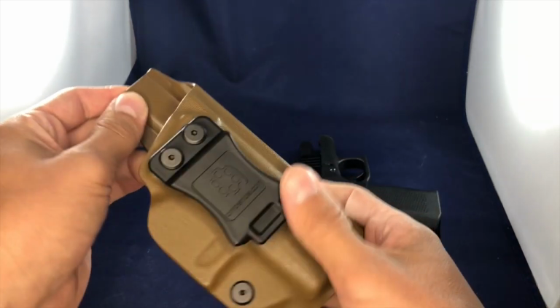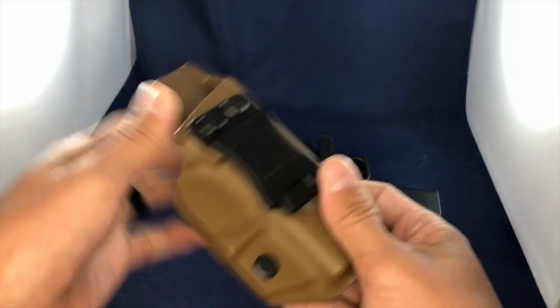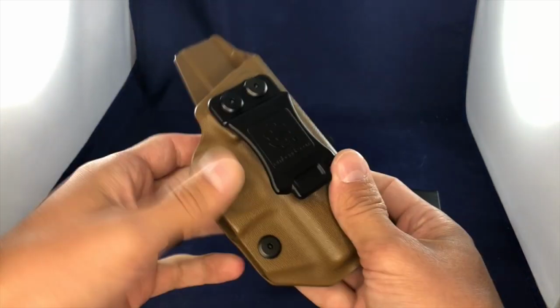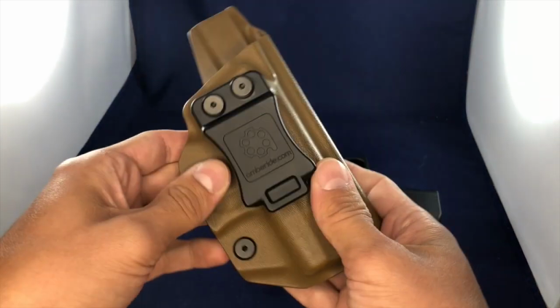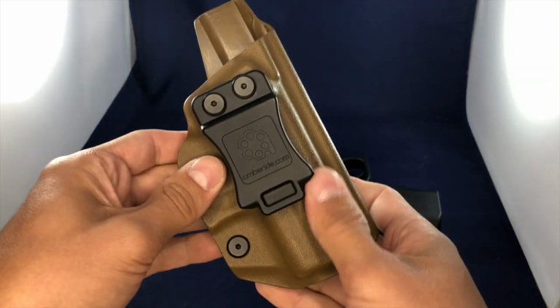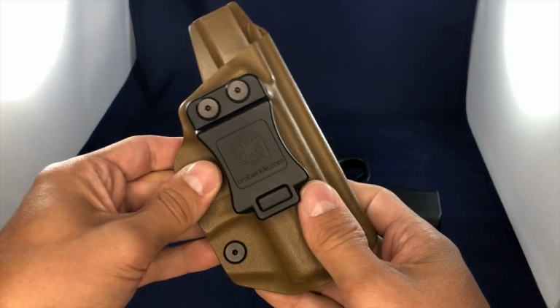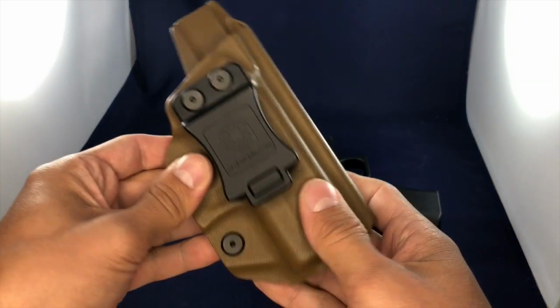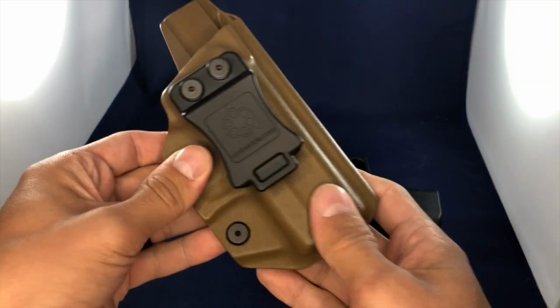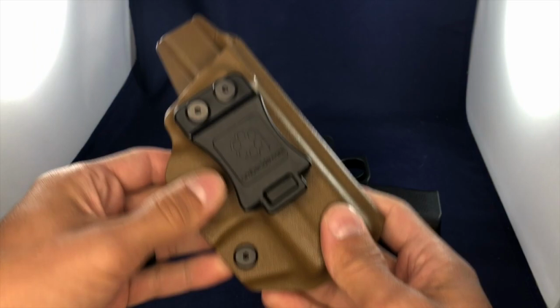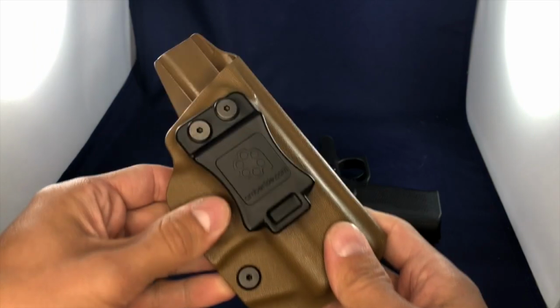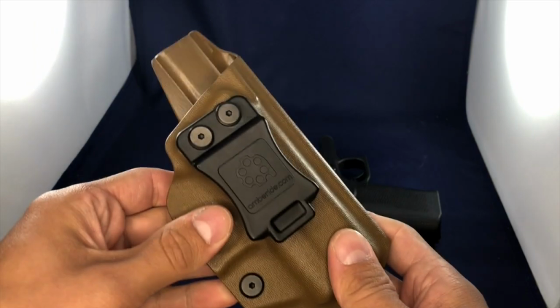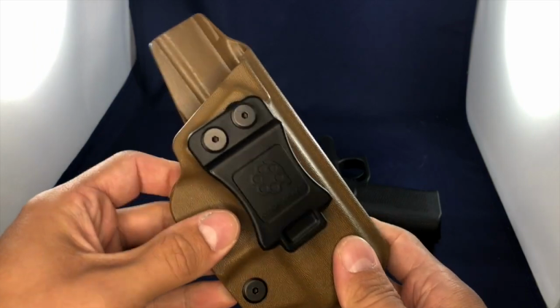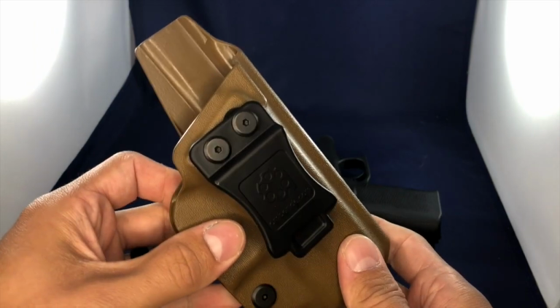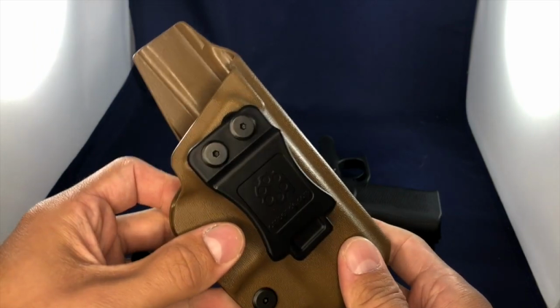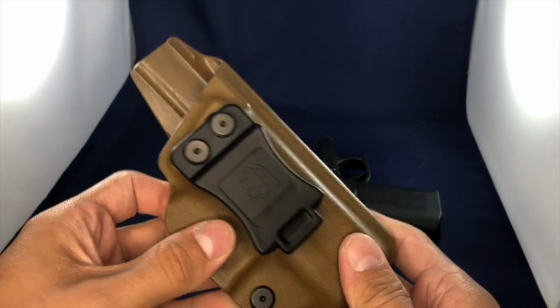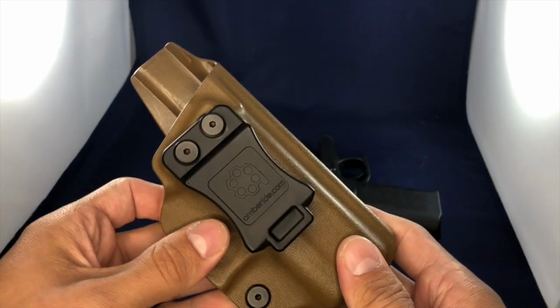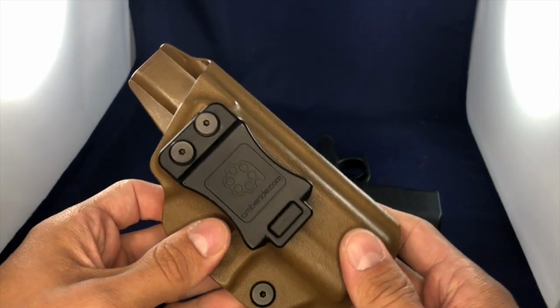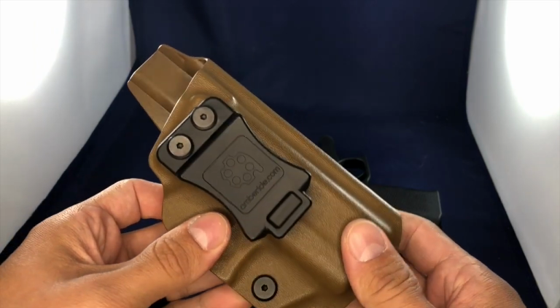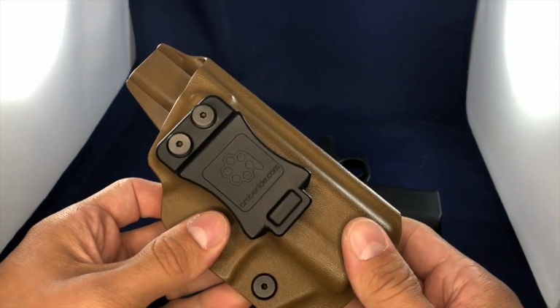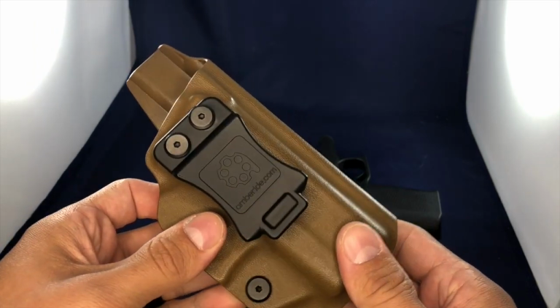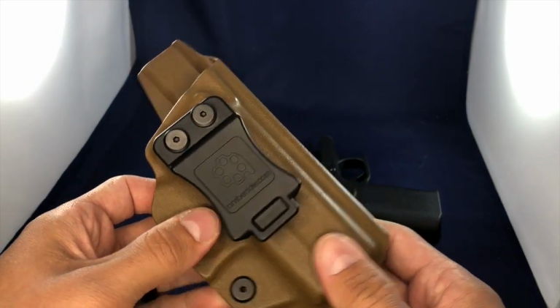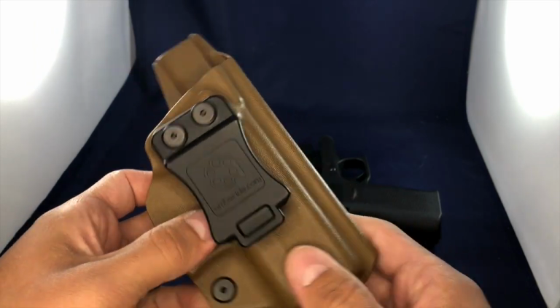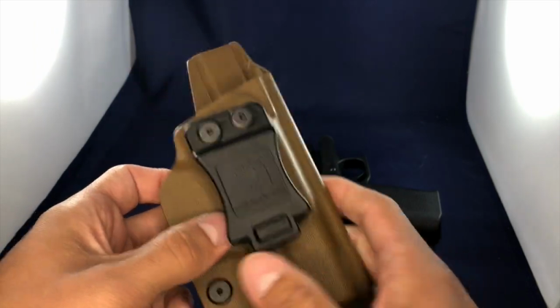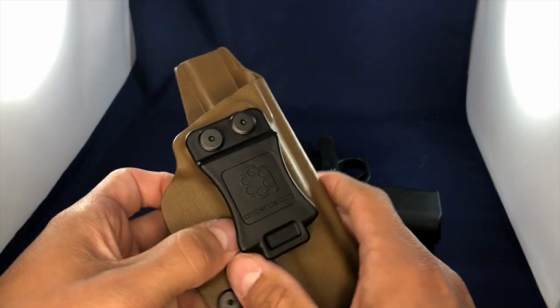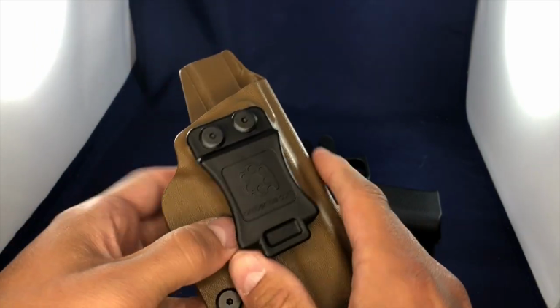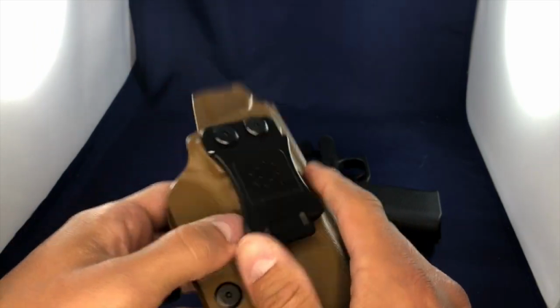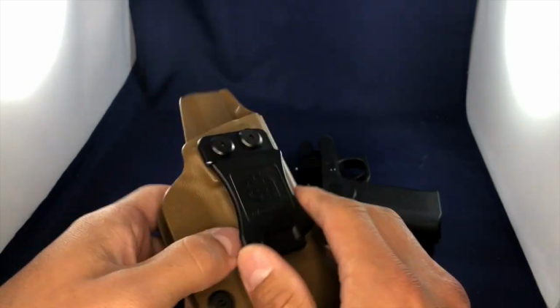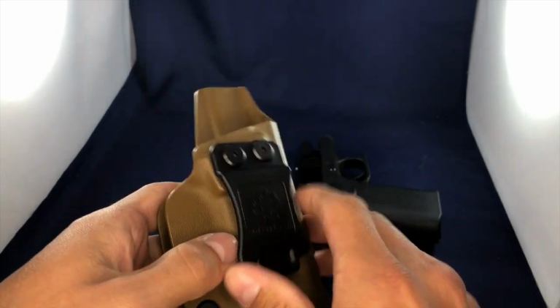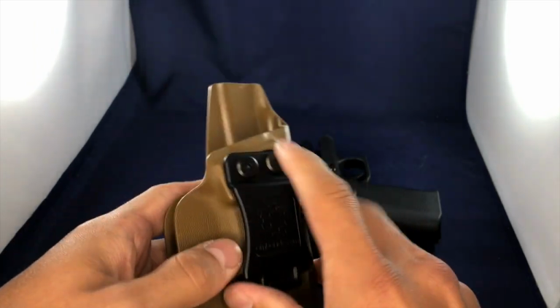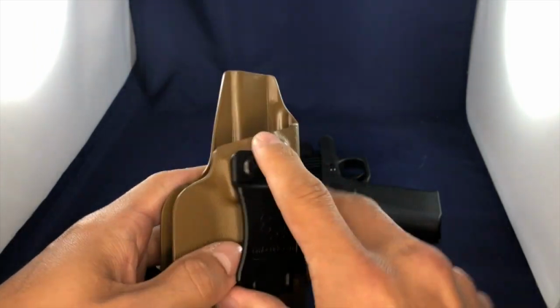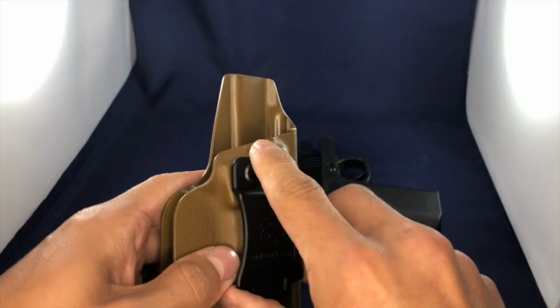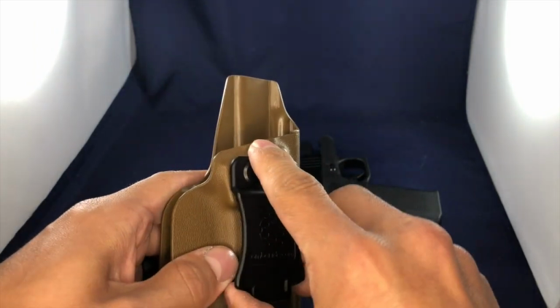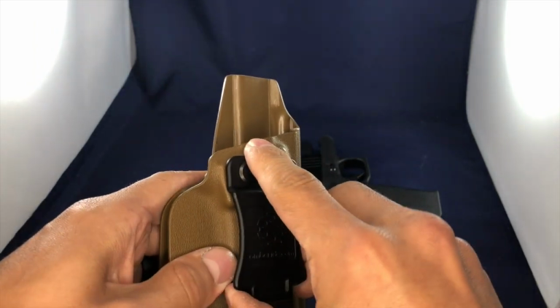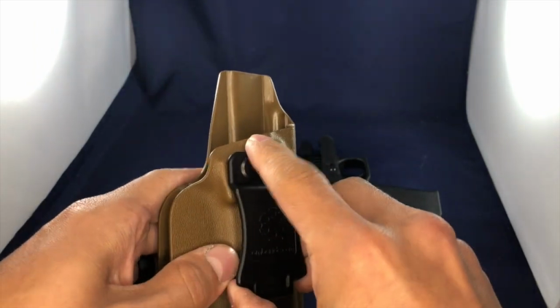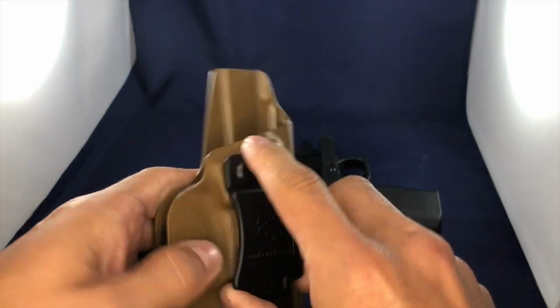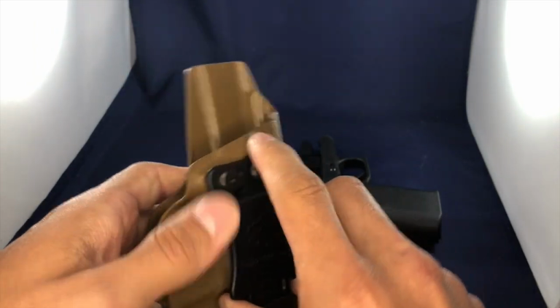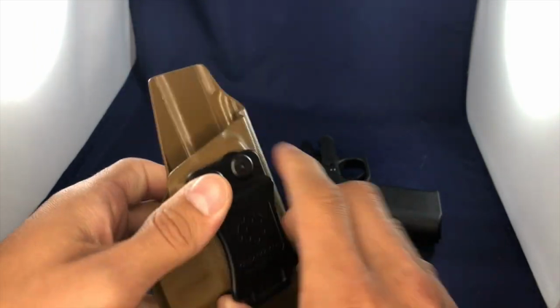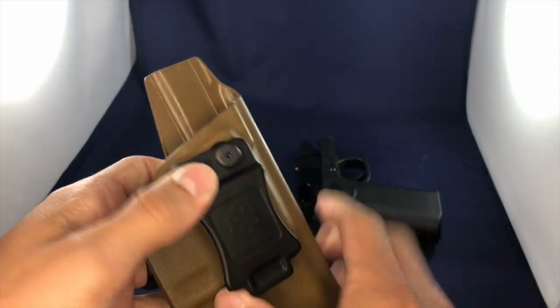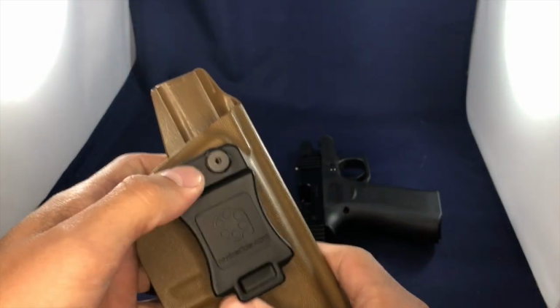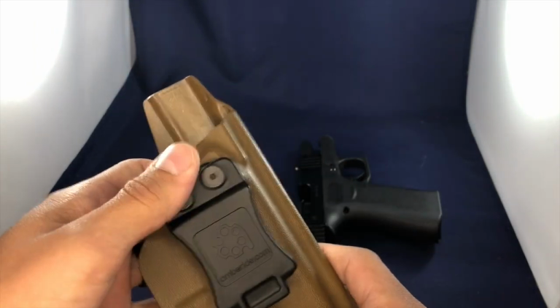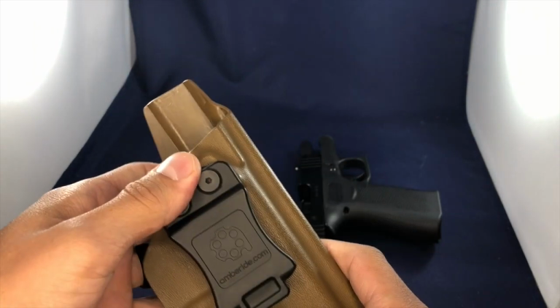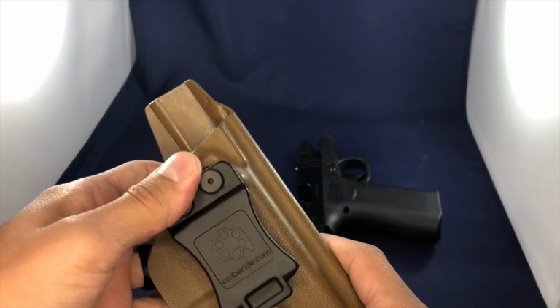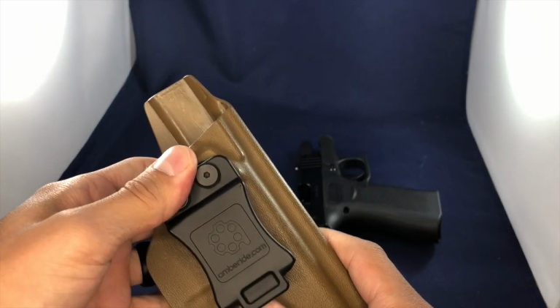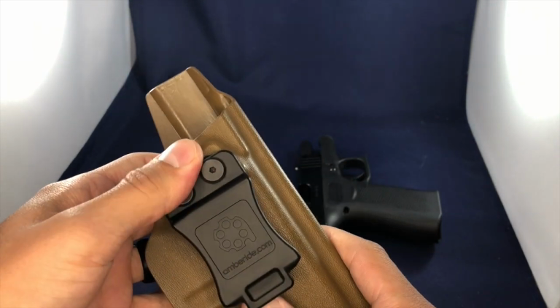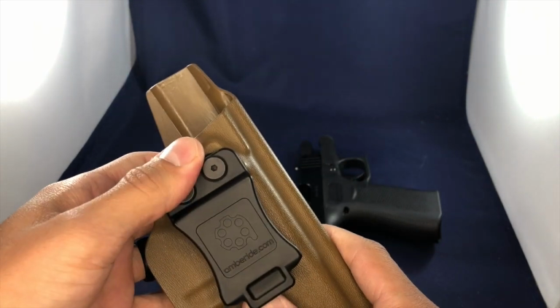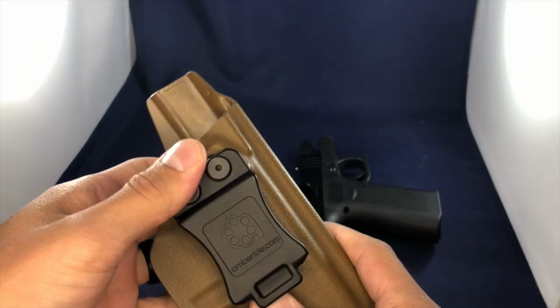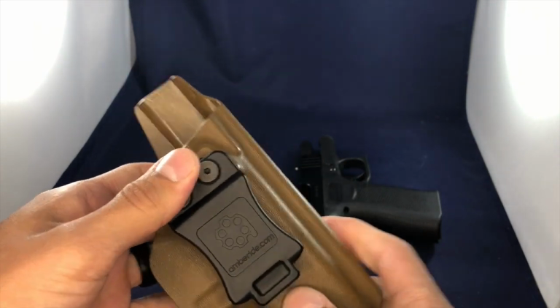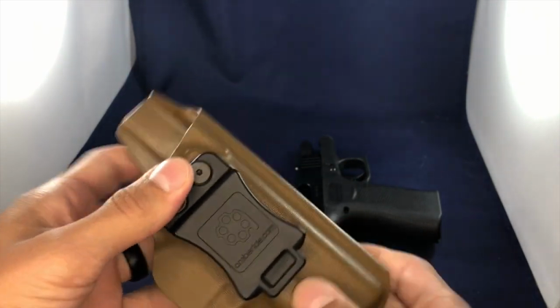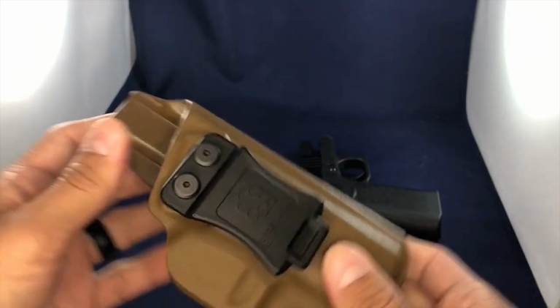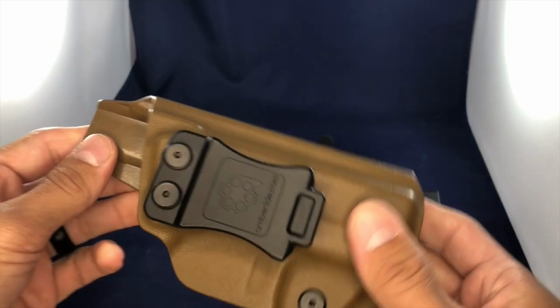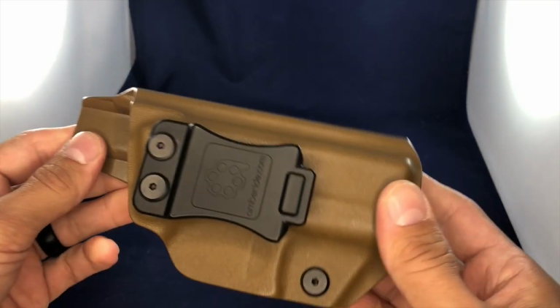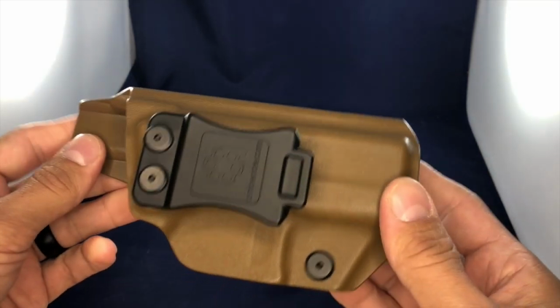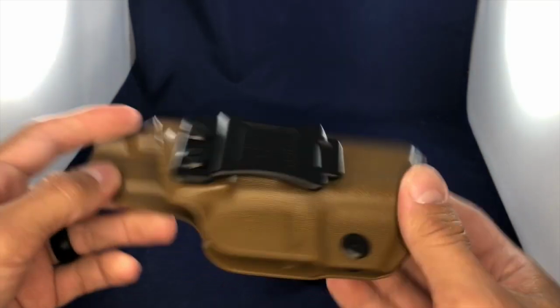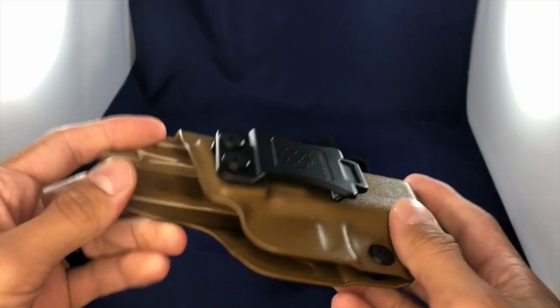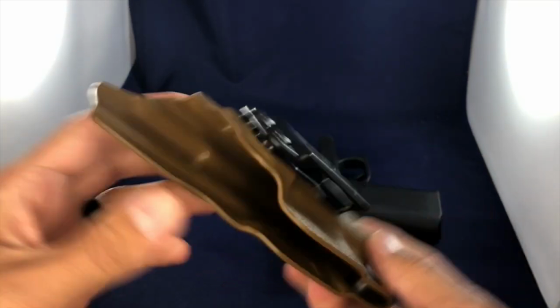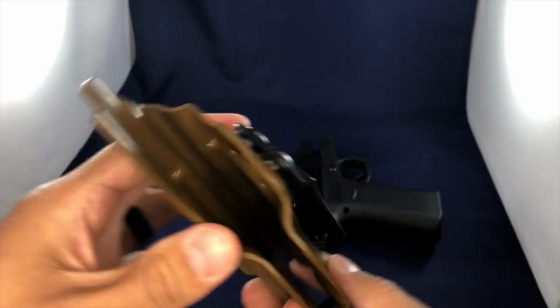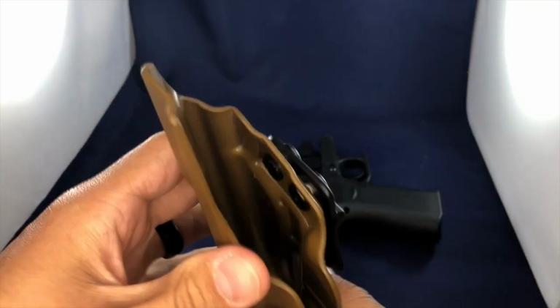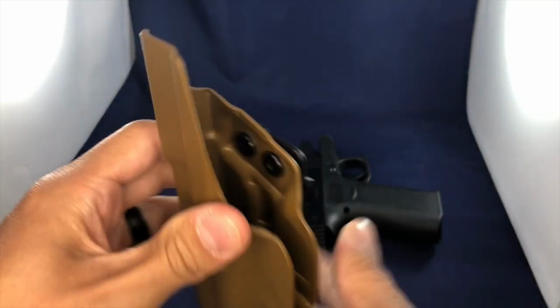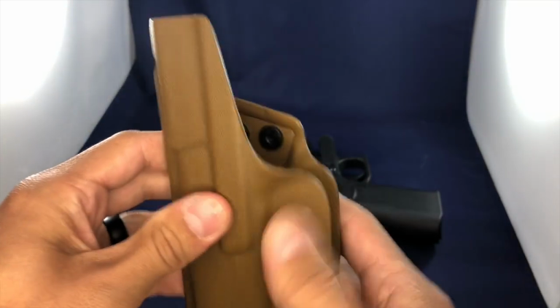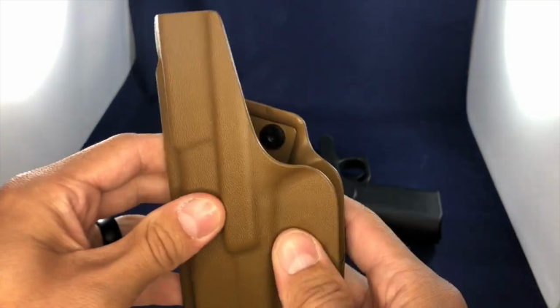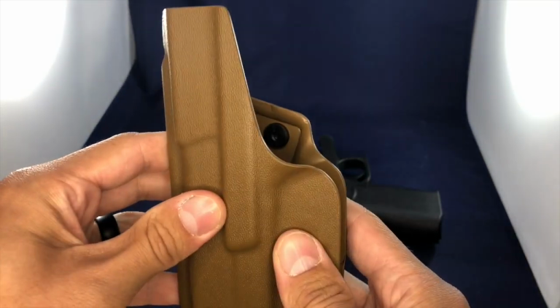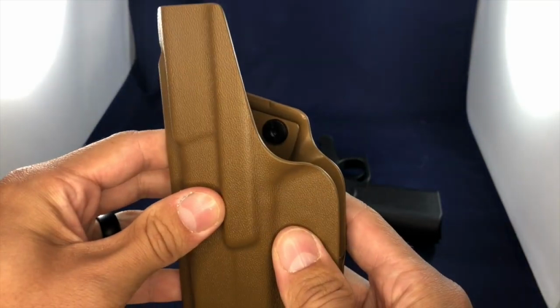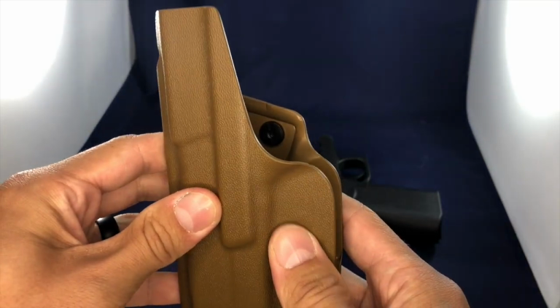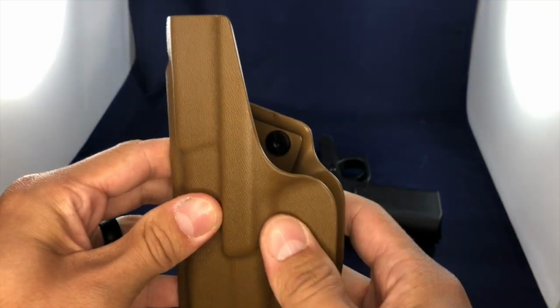I found this on Amazon — this is again the Amber-Eyed Kydex Holster. This is an inside the waistband holster.